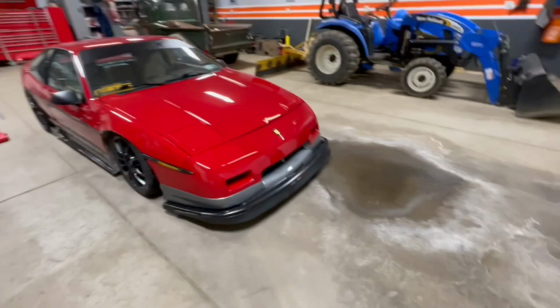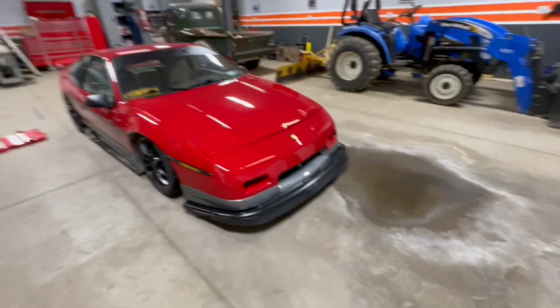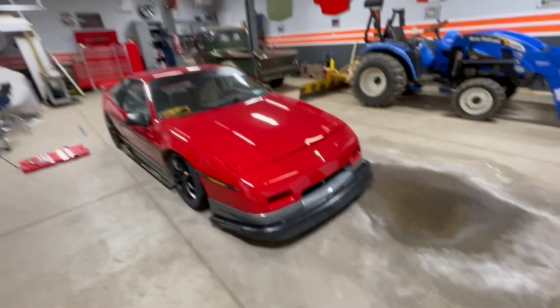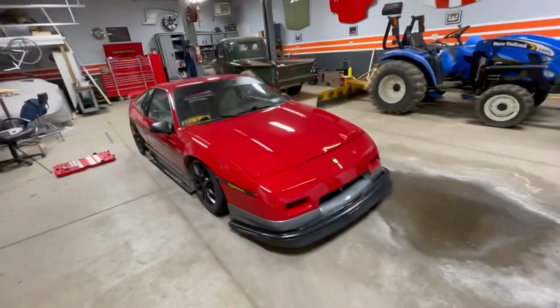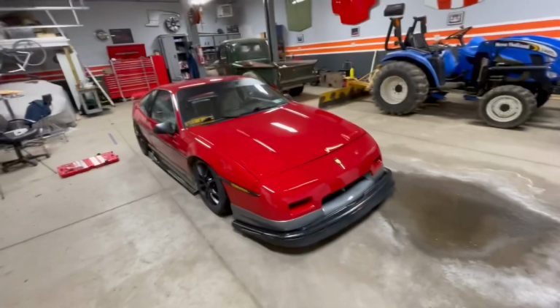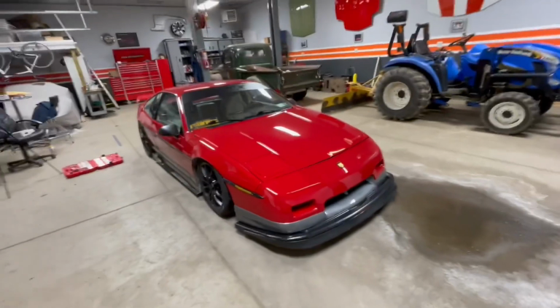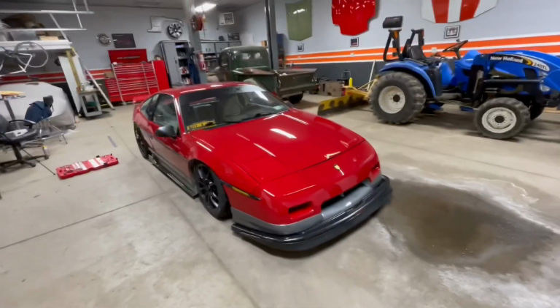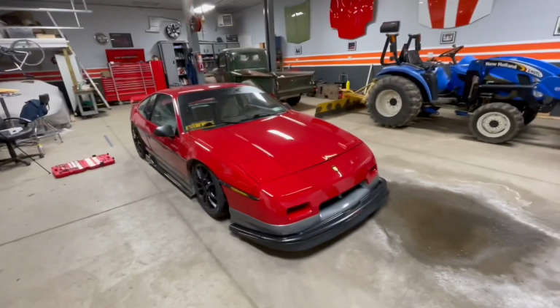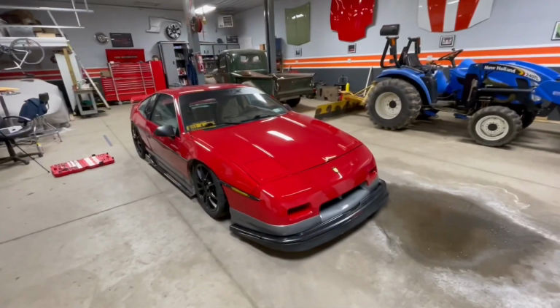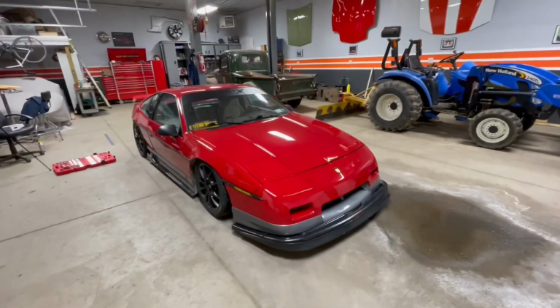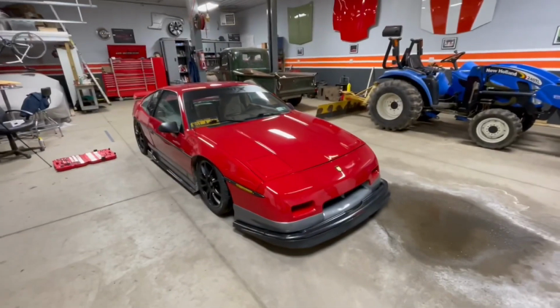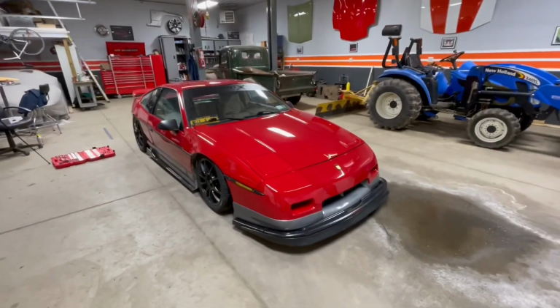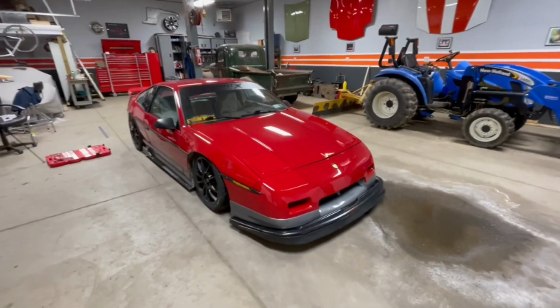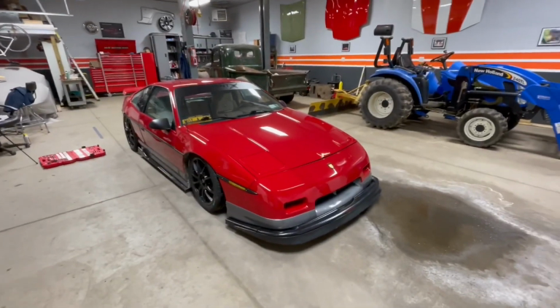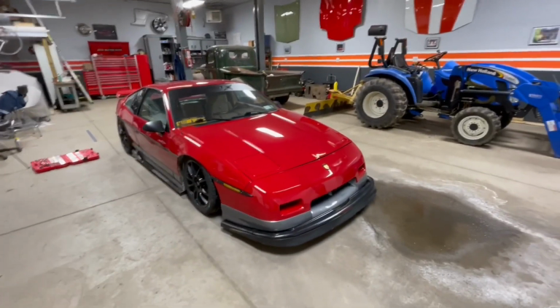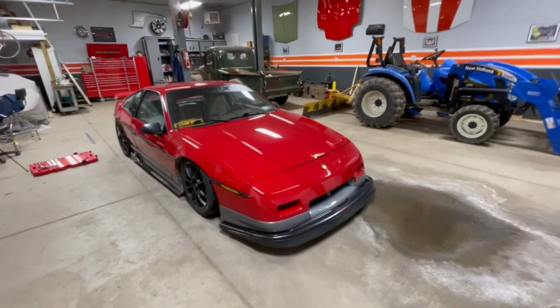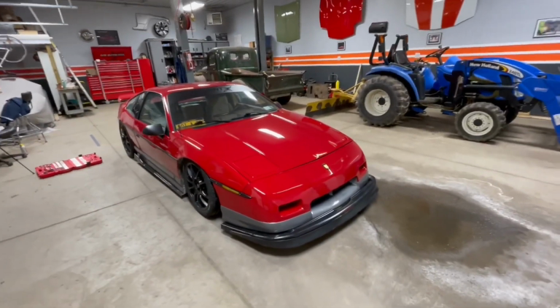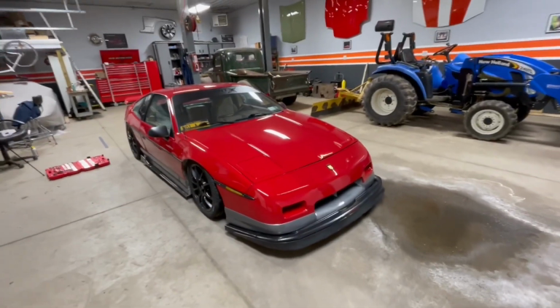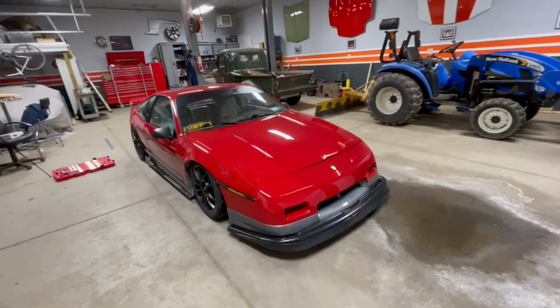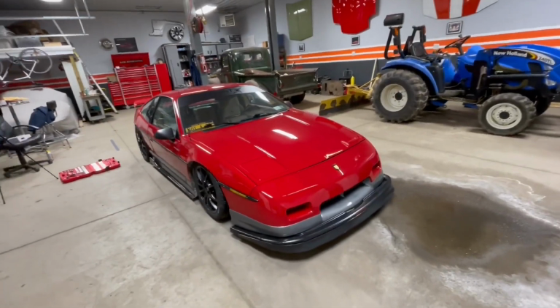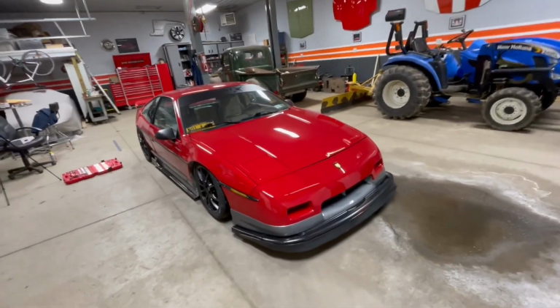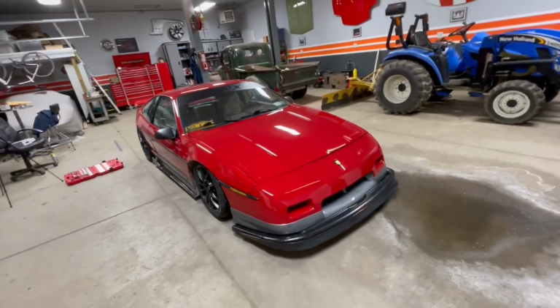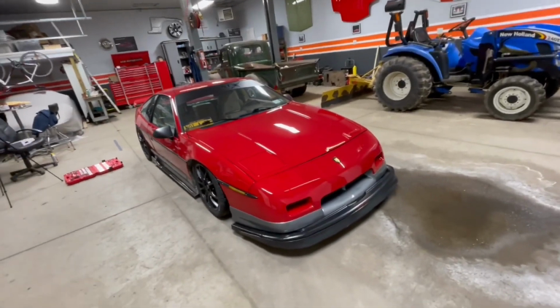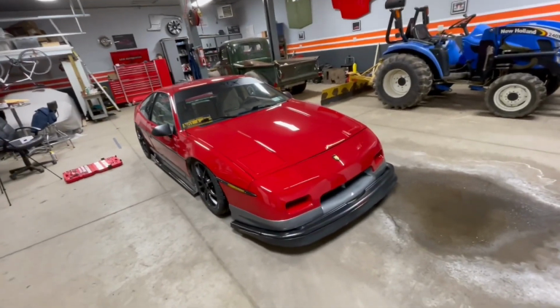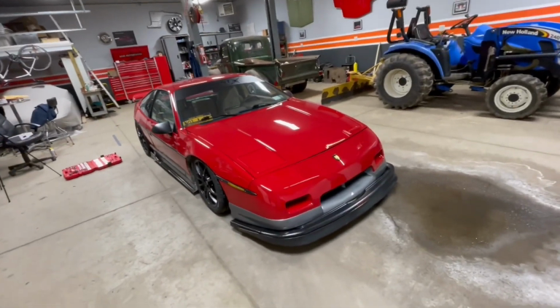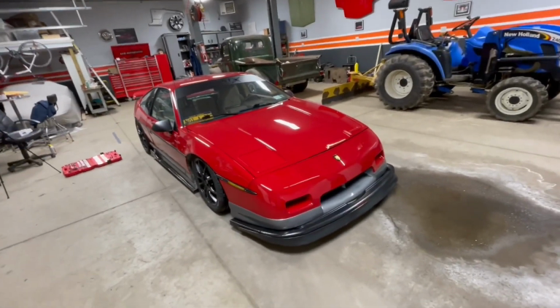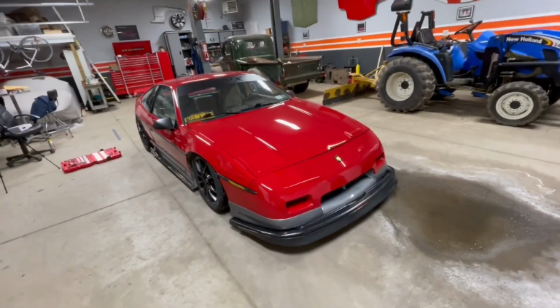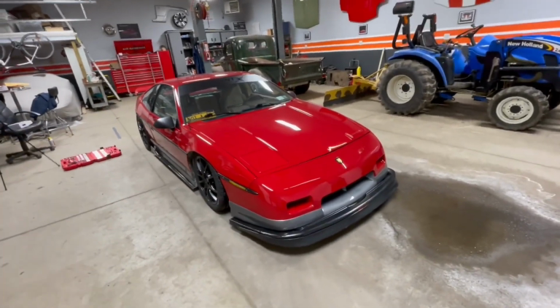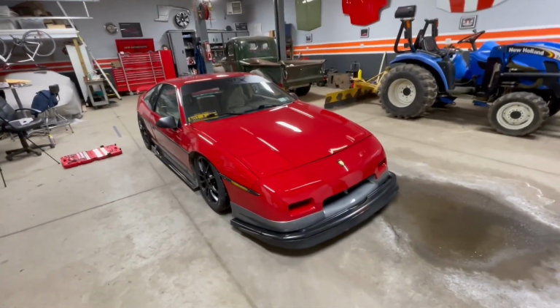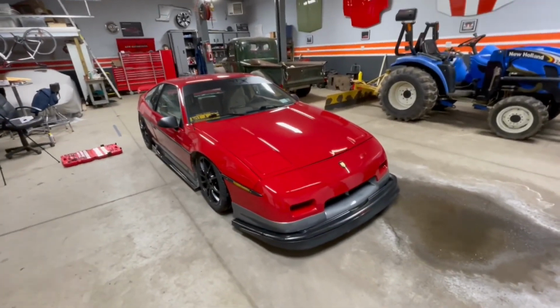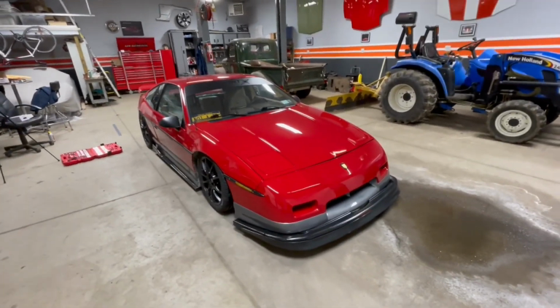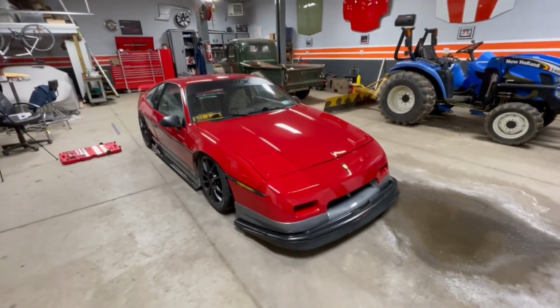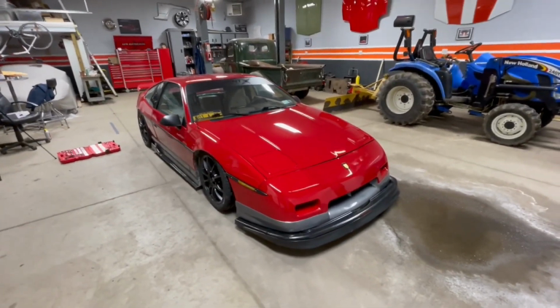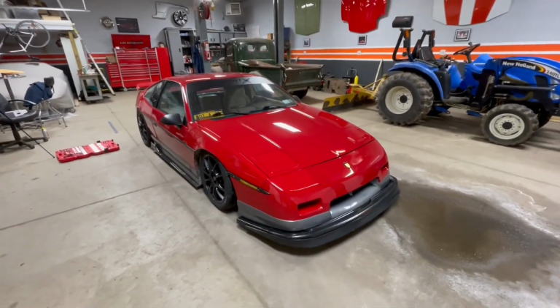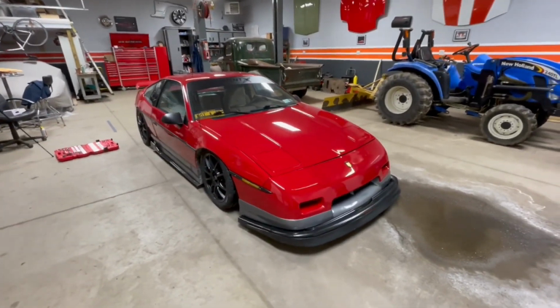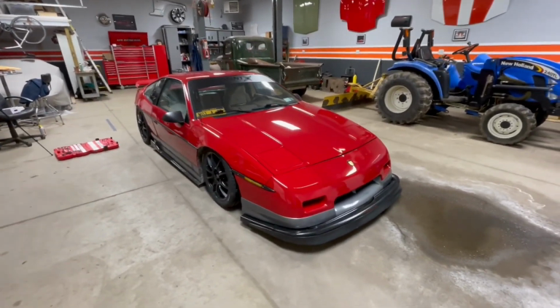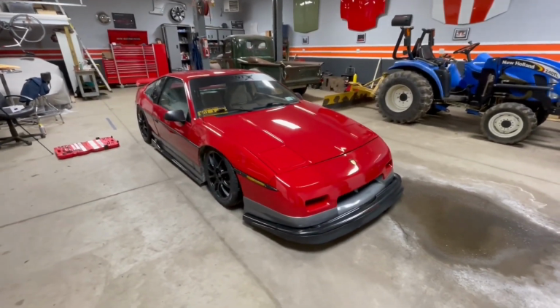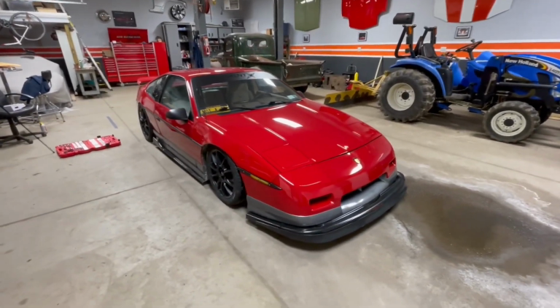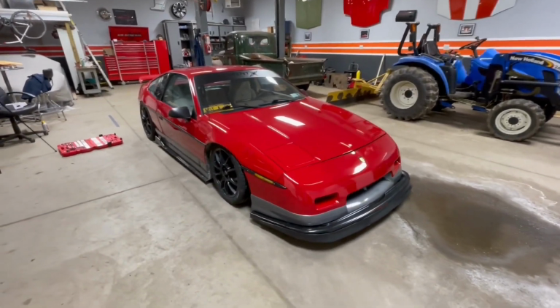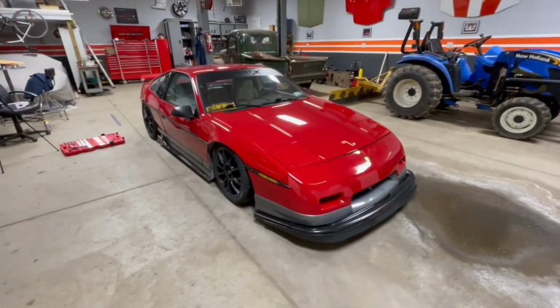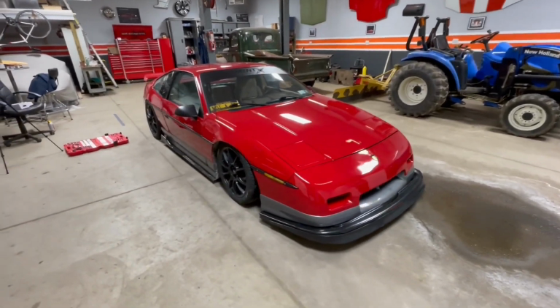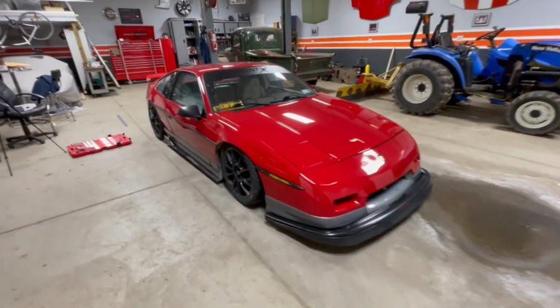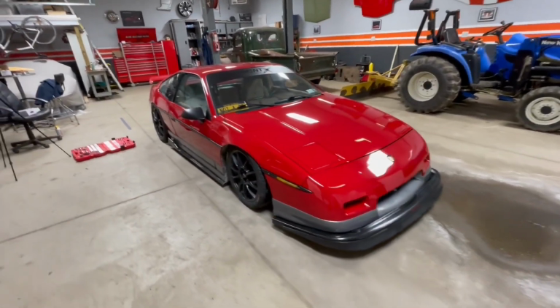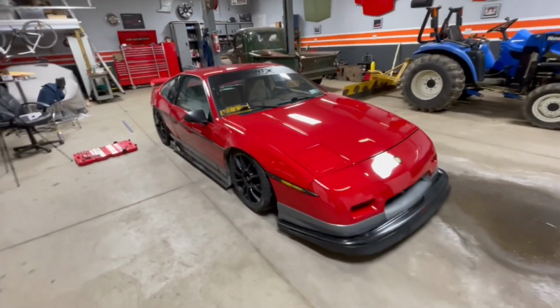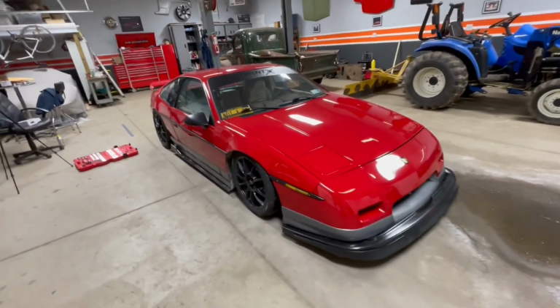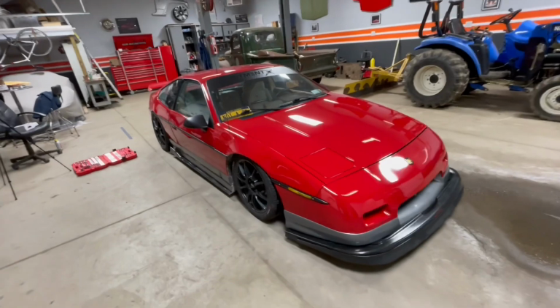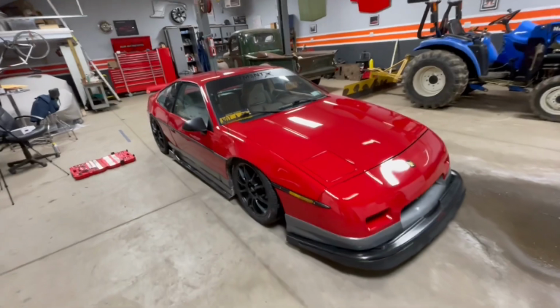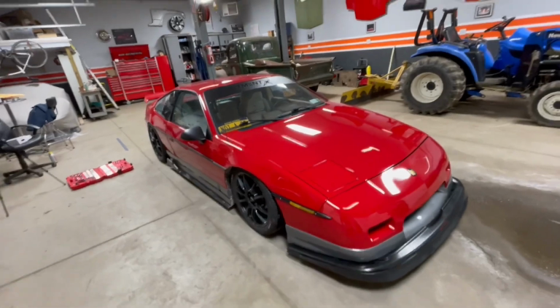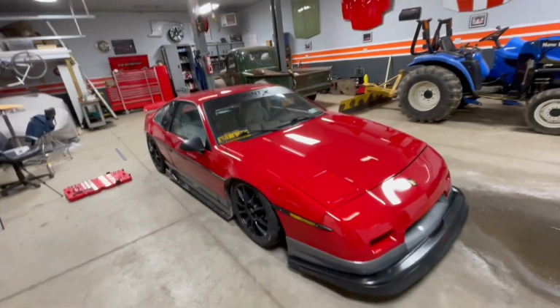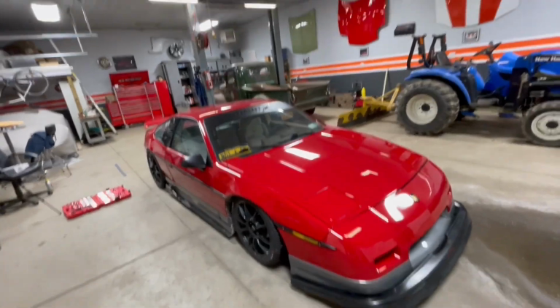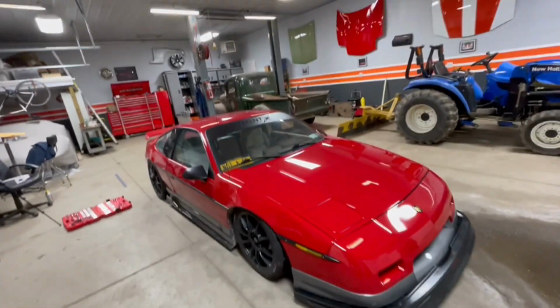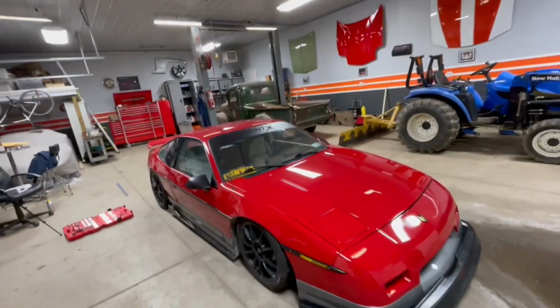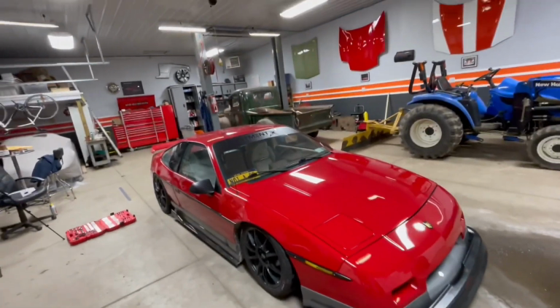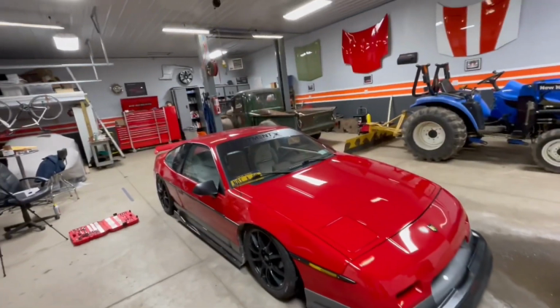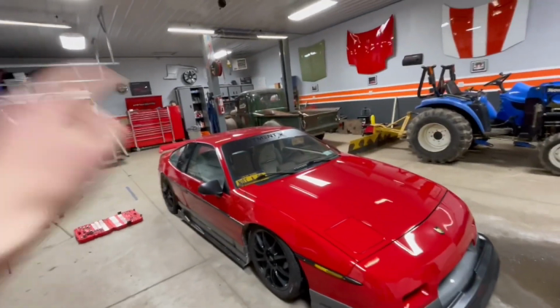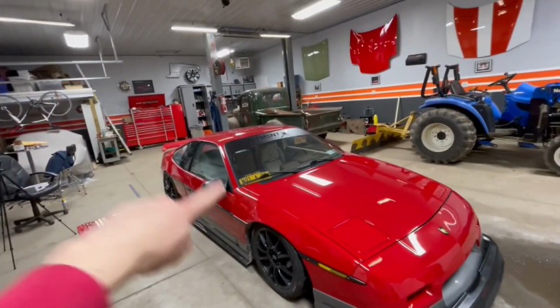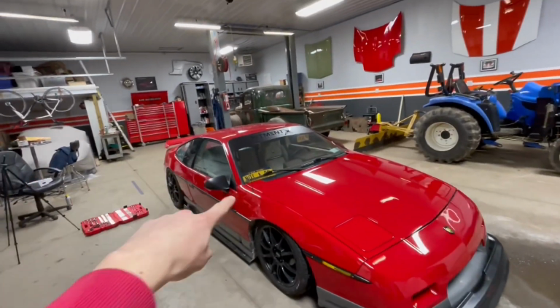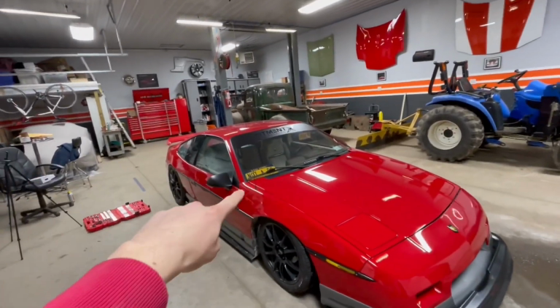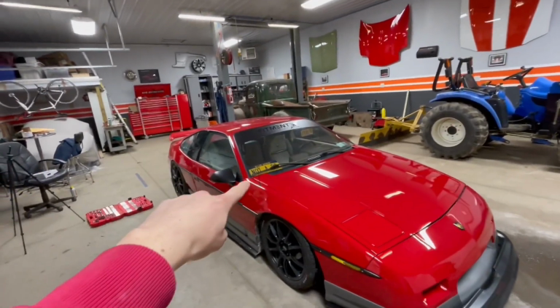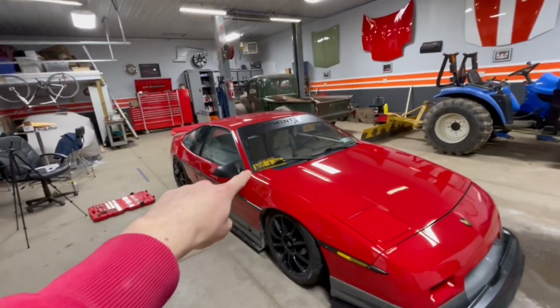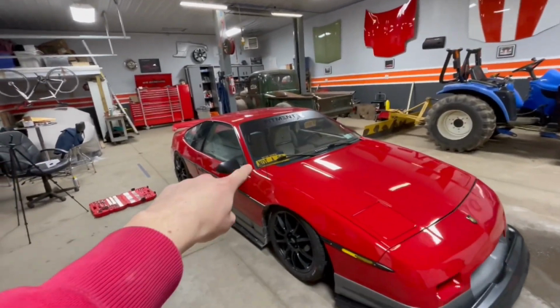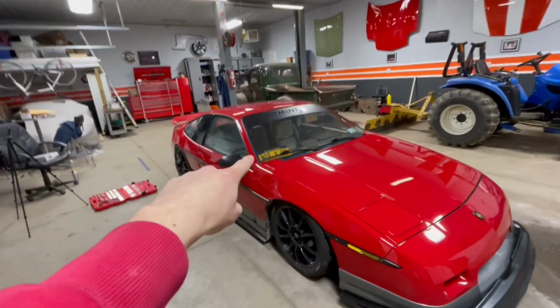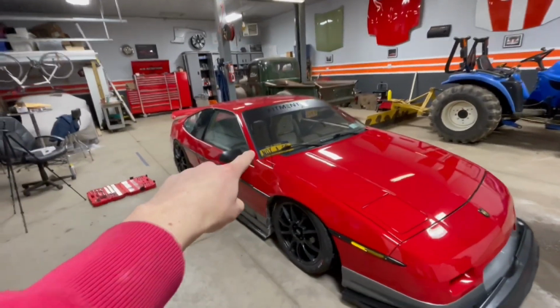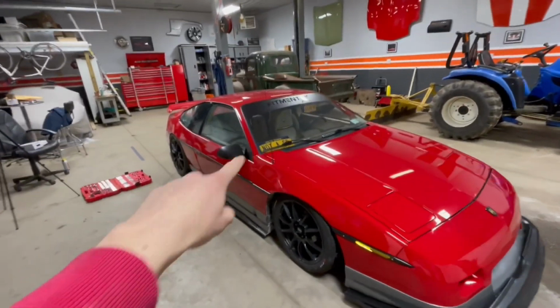Hello and welcome back to the channel. Today we're going to be working on the Red Fiero once again, and we're going to be working on the inside.